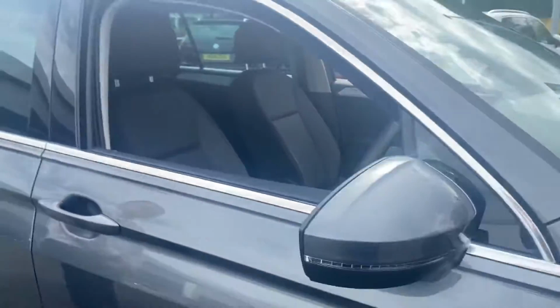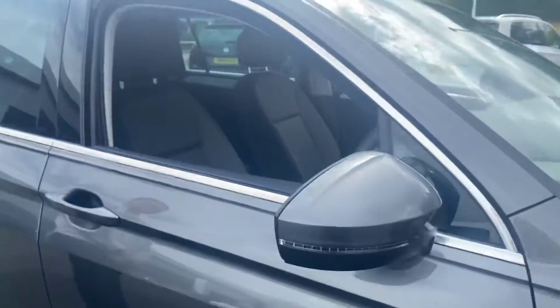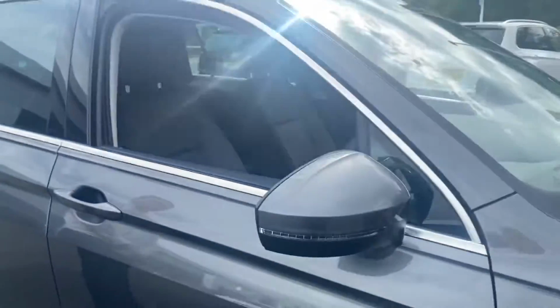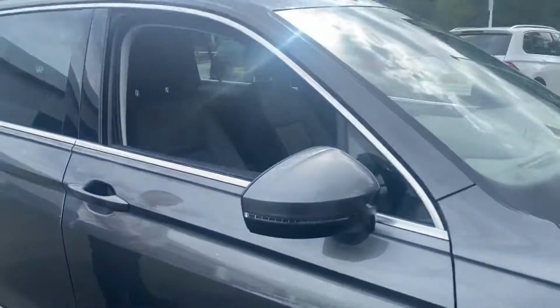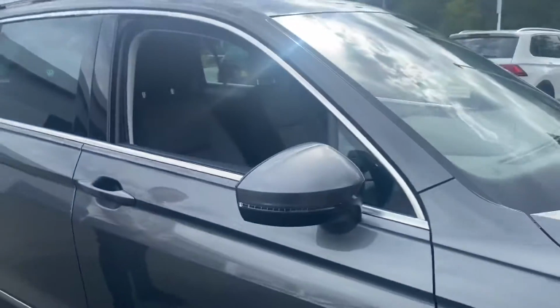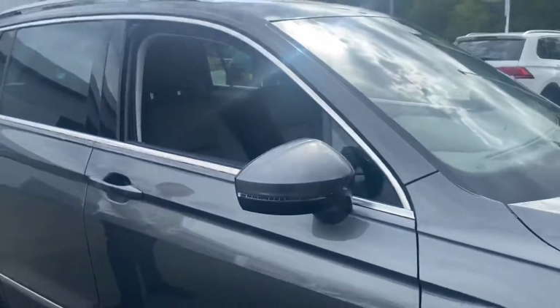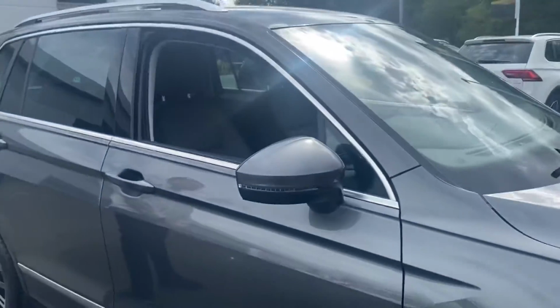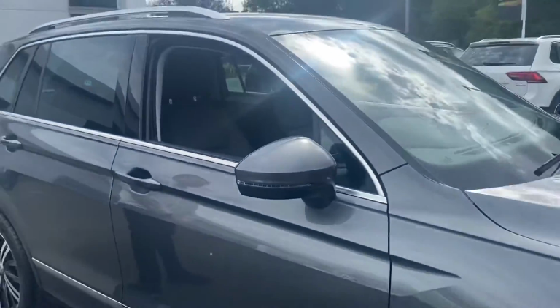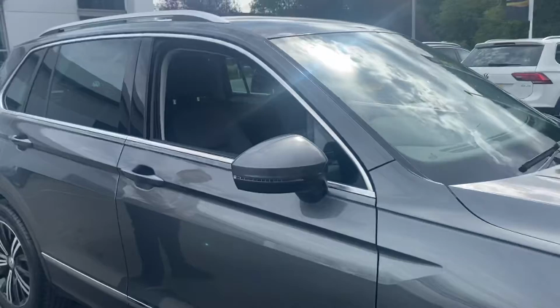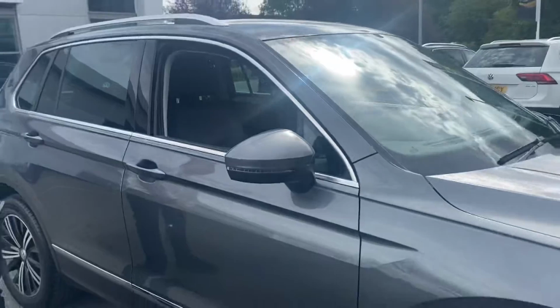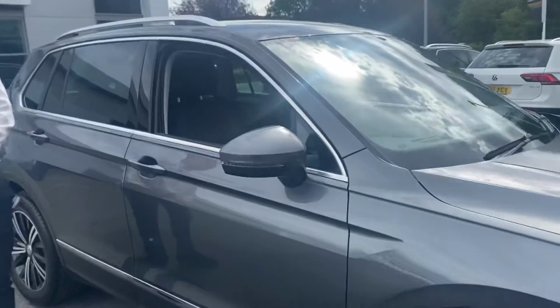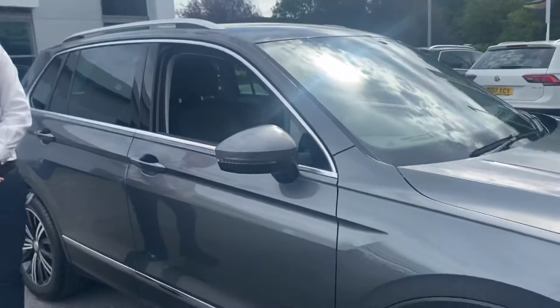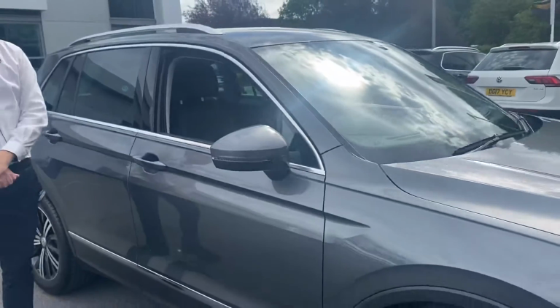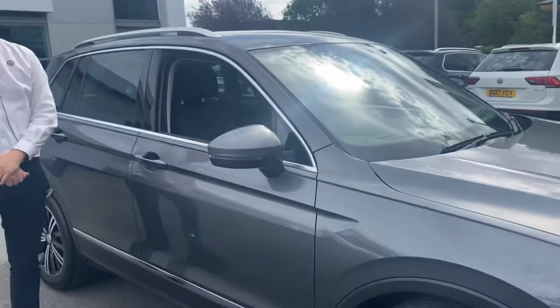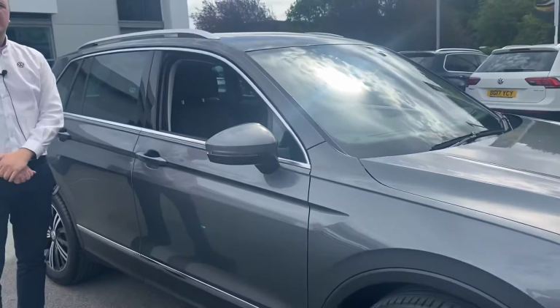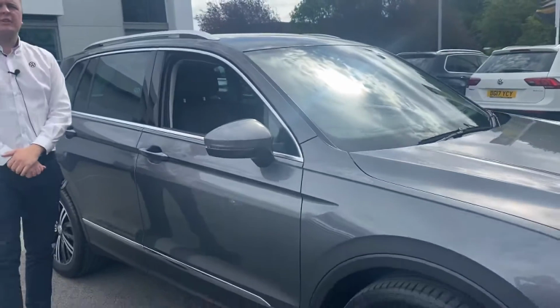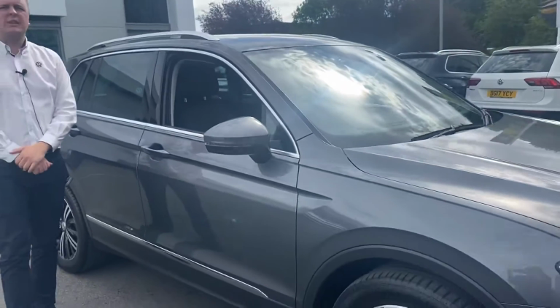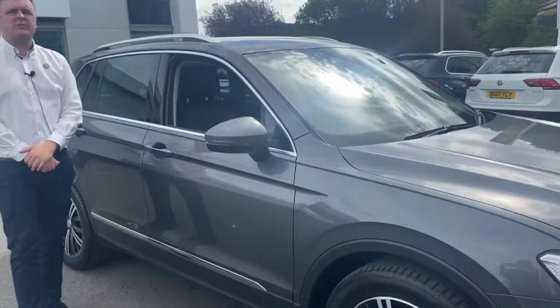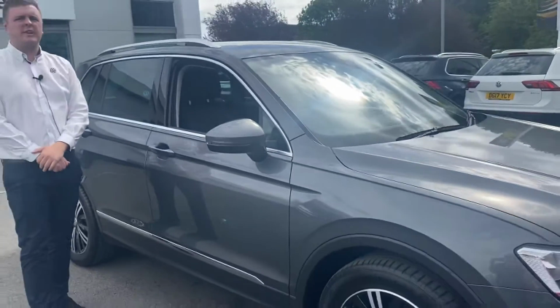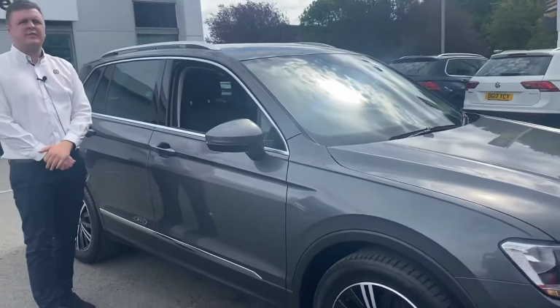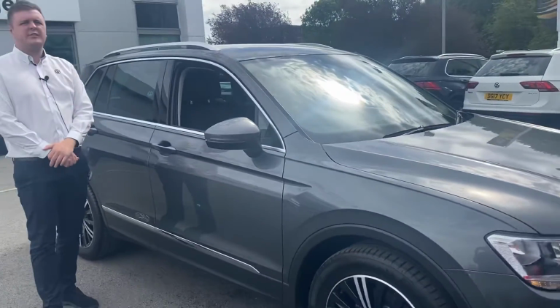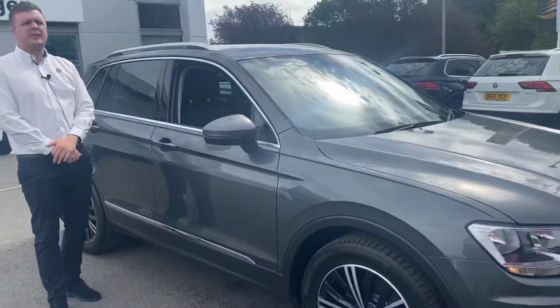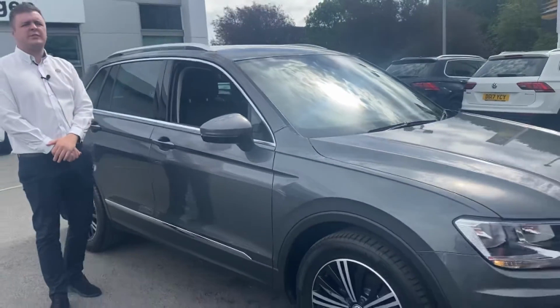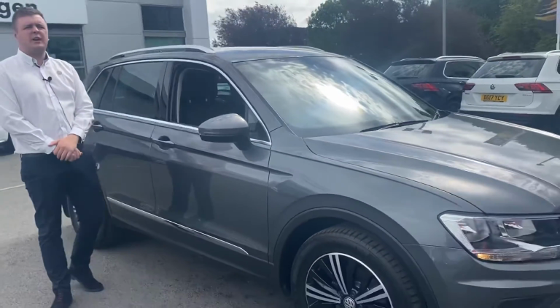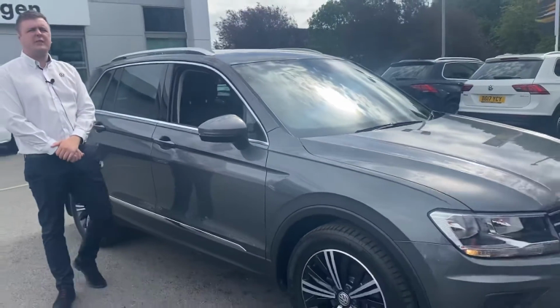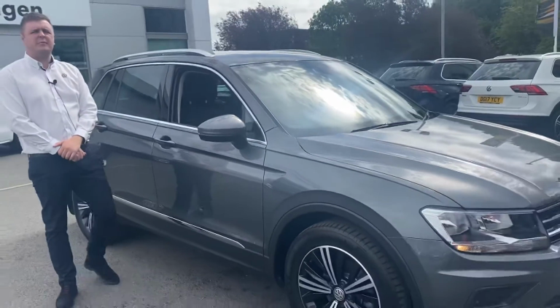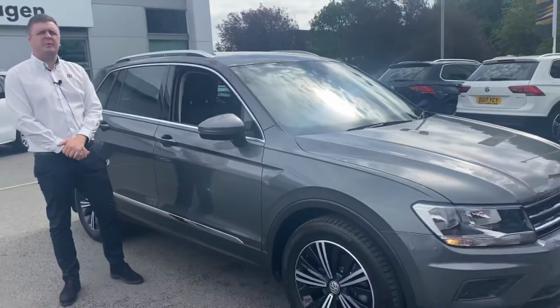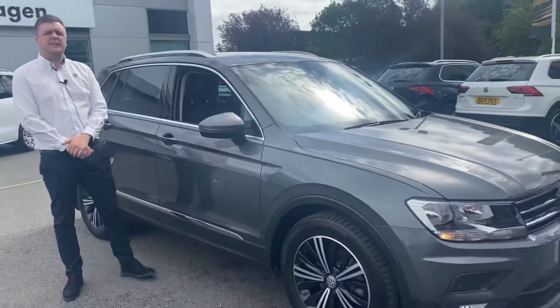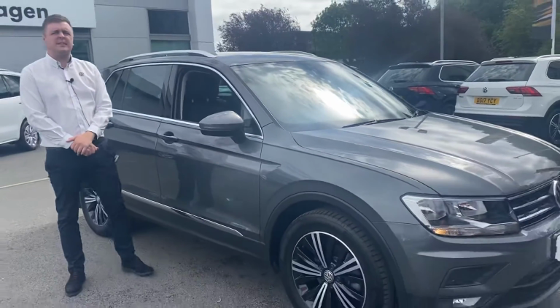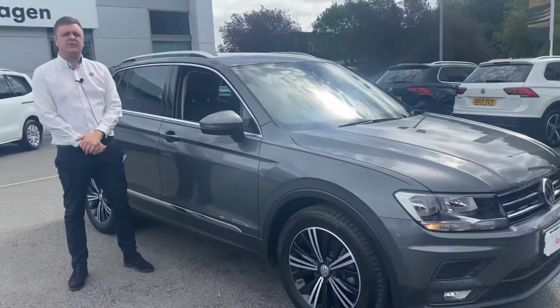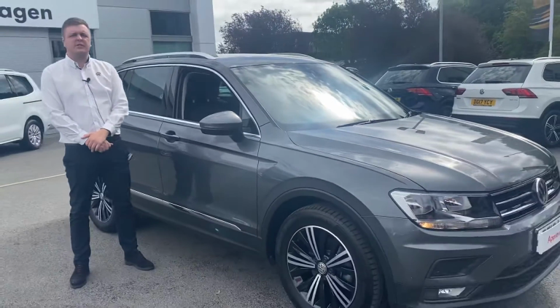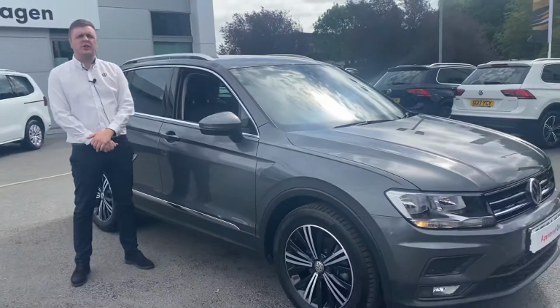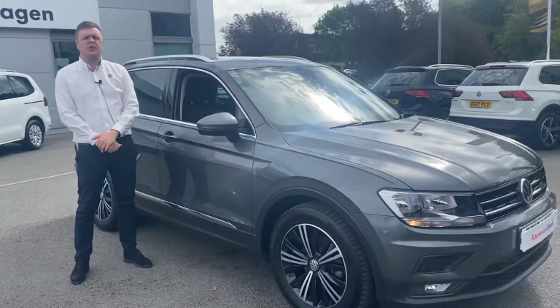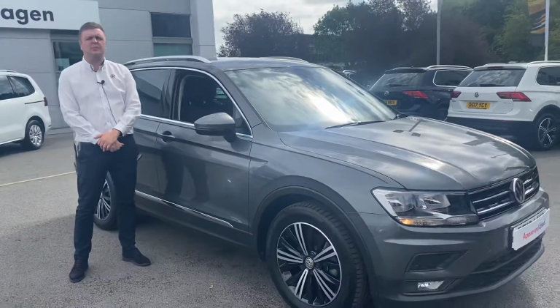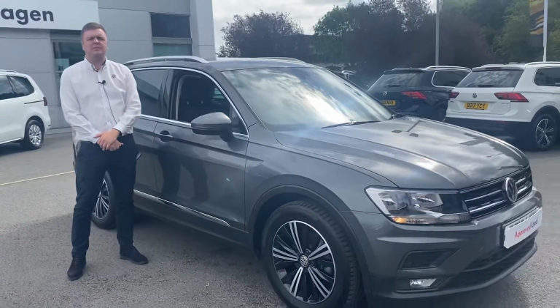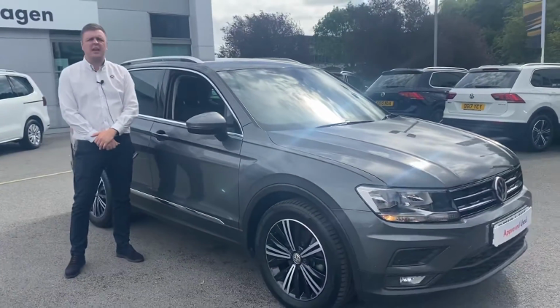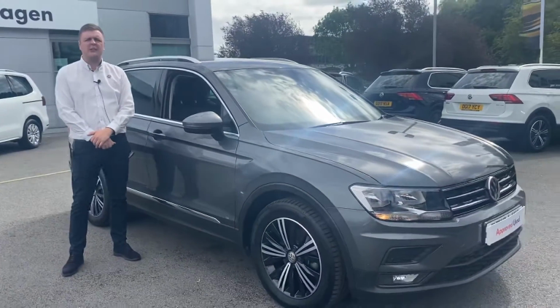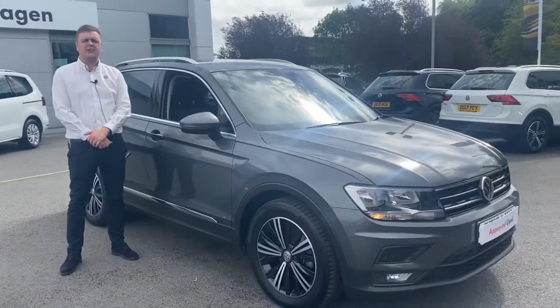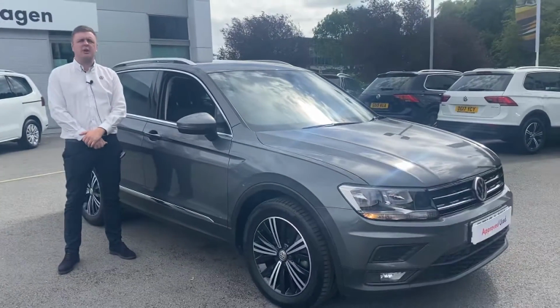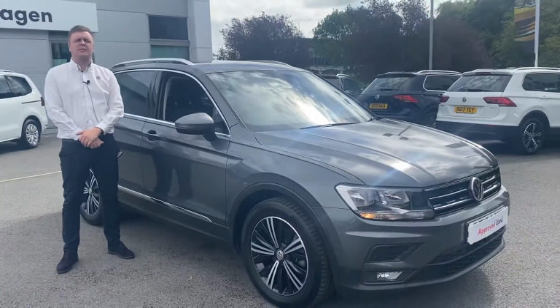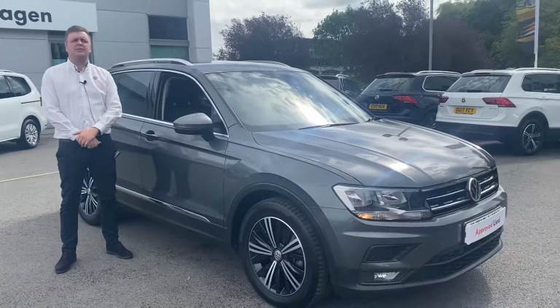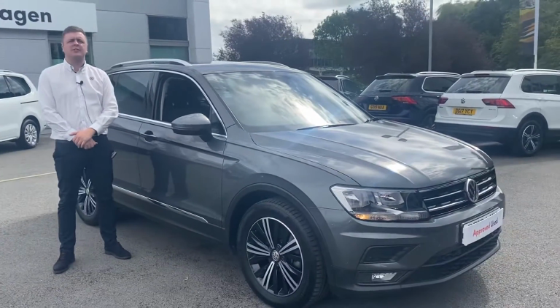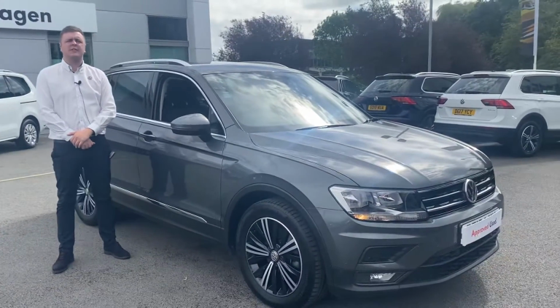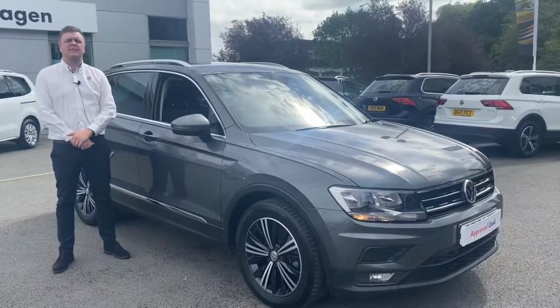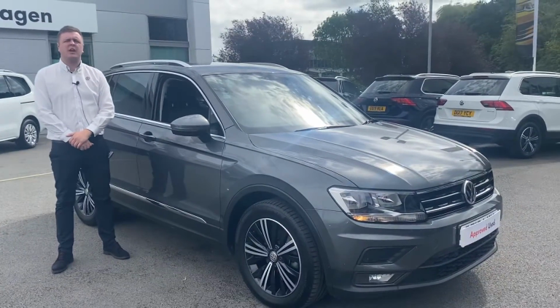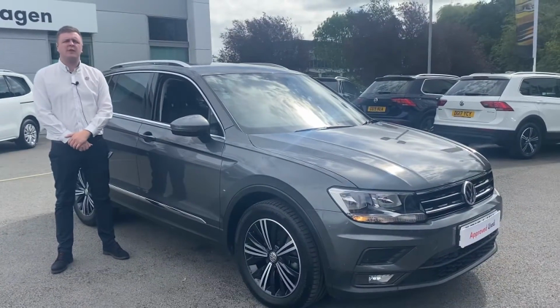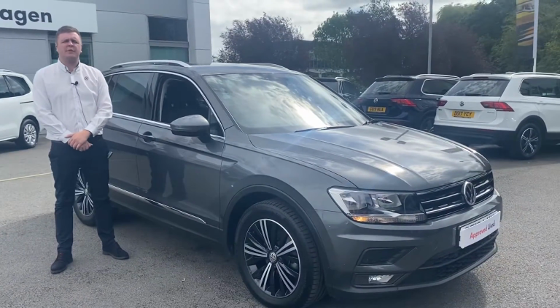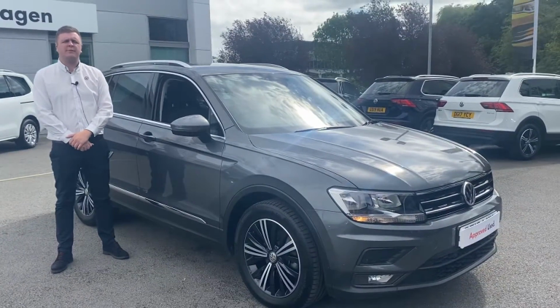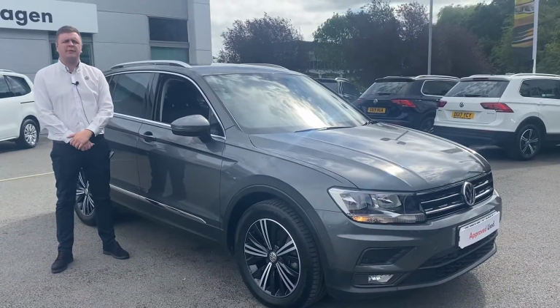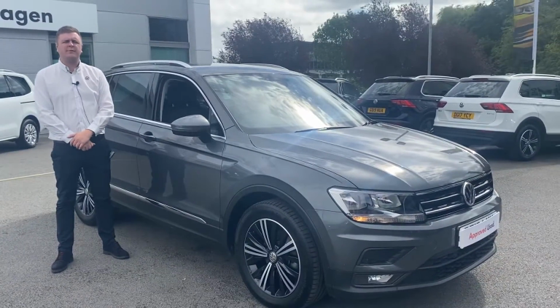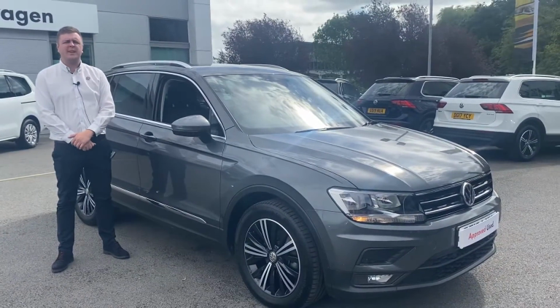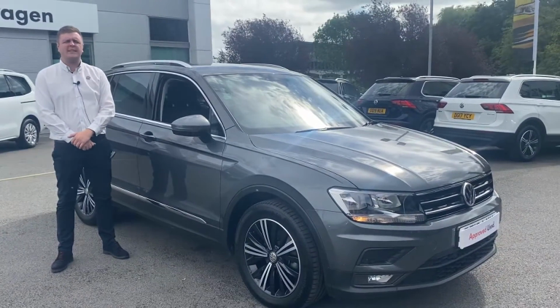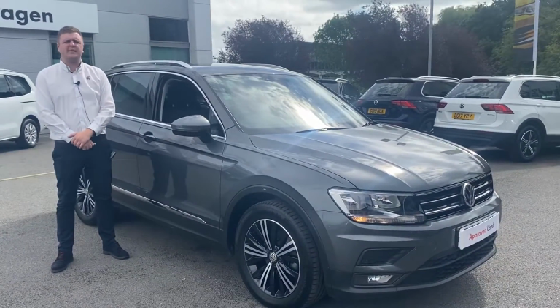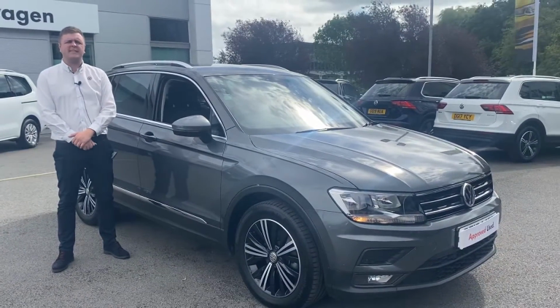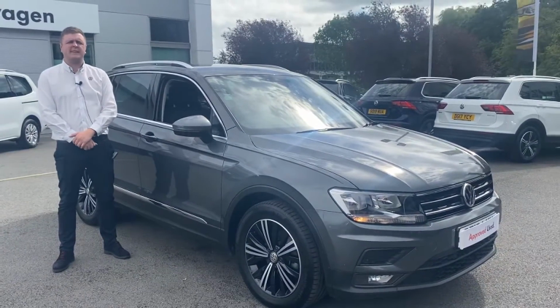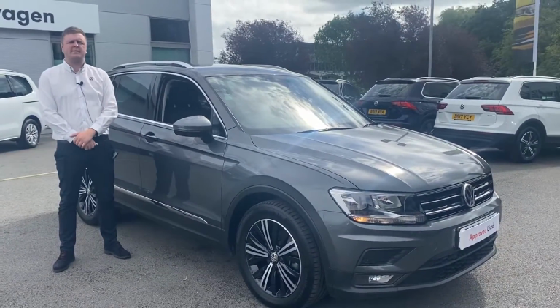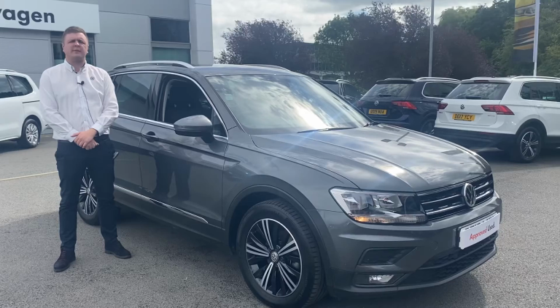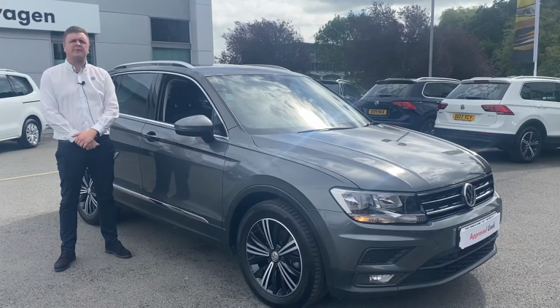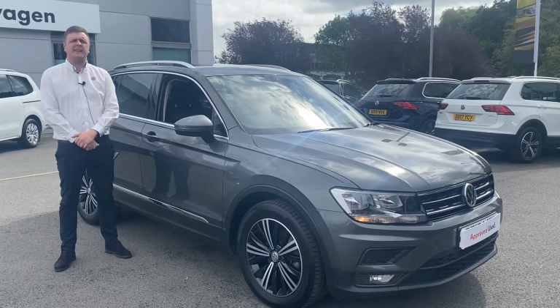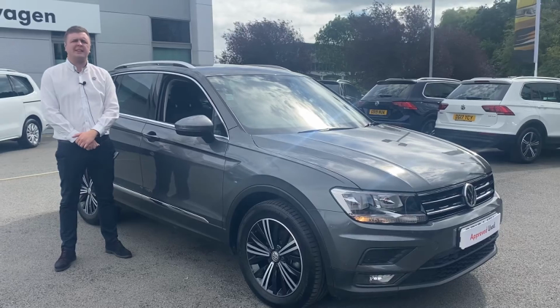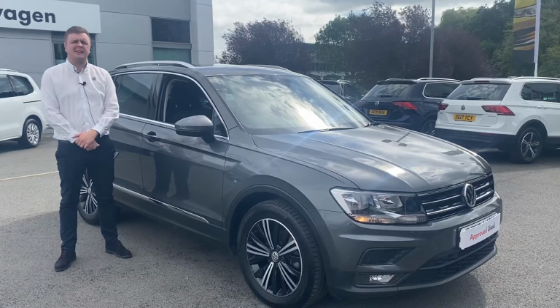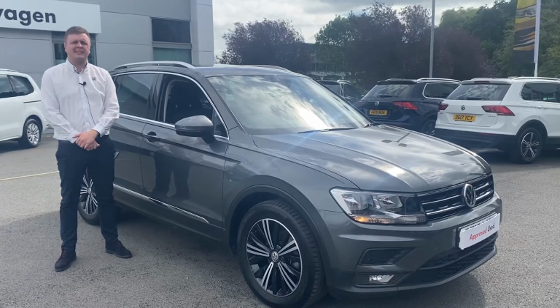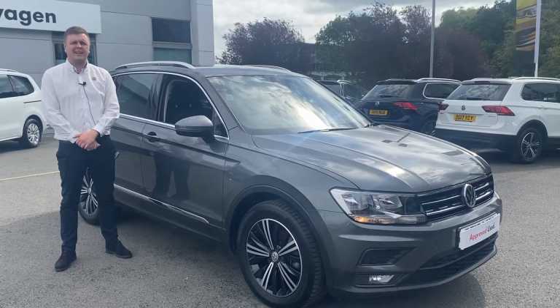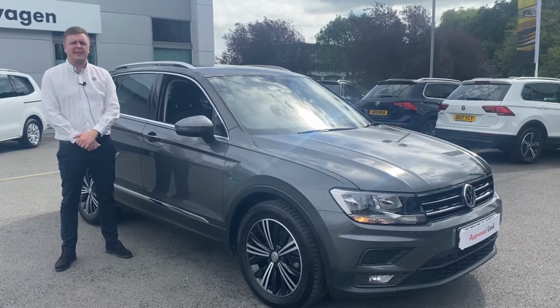If you've got any further questions on this car, you'd like to arrange a test drive, please give us a call on 01270 50 70 50. Thank you.